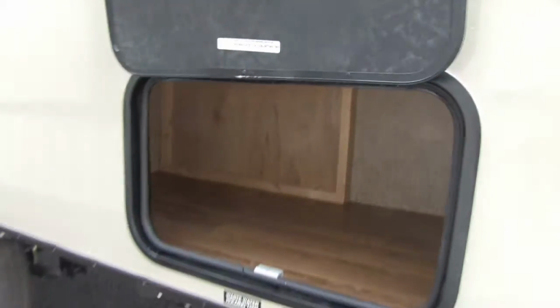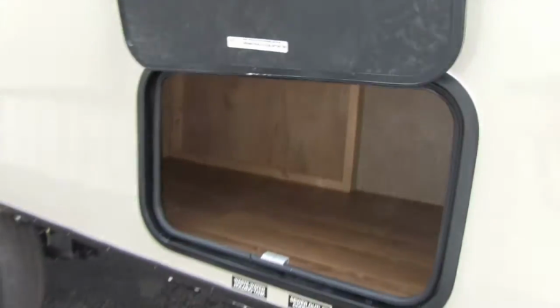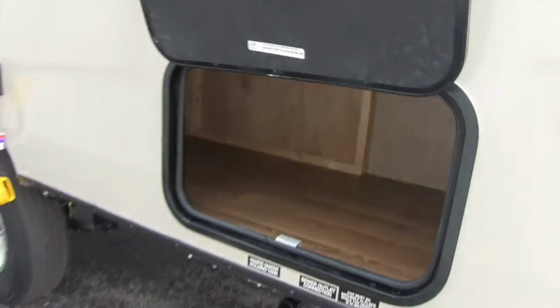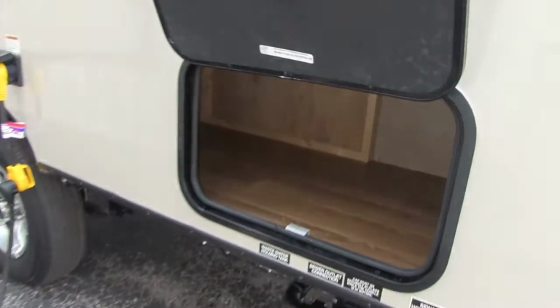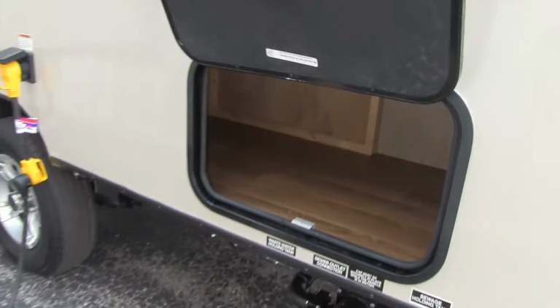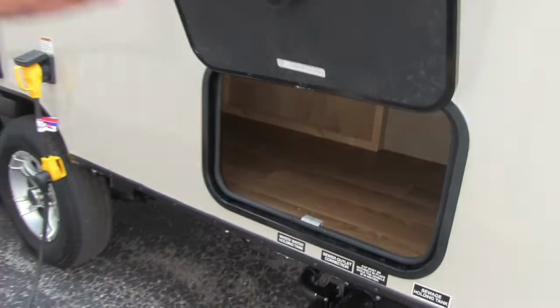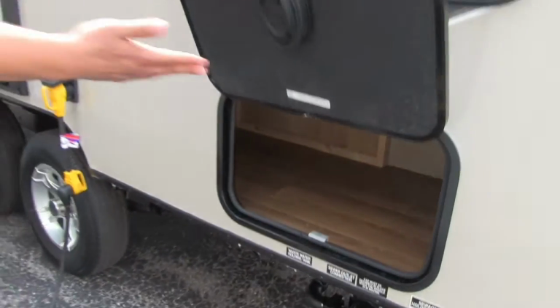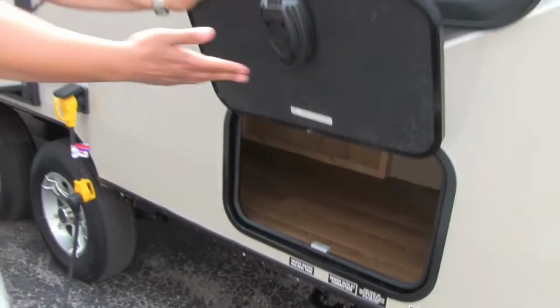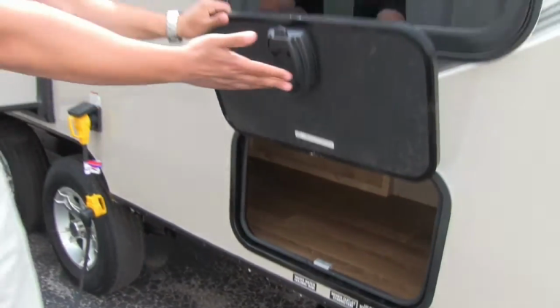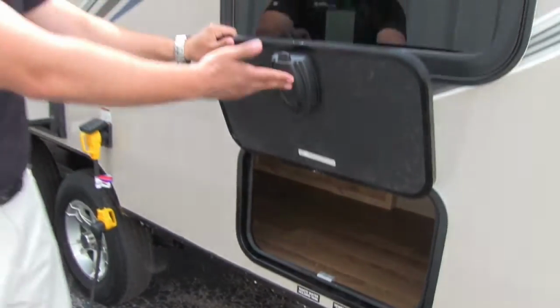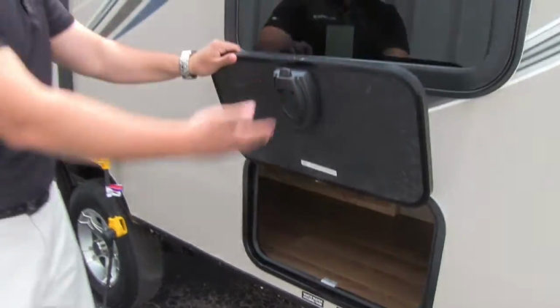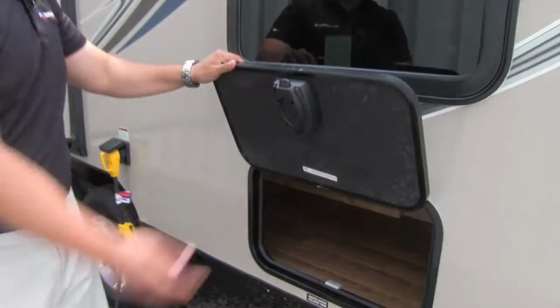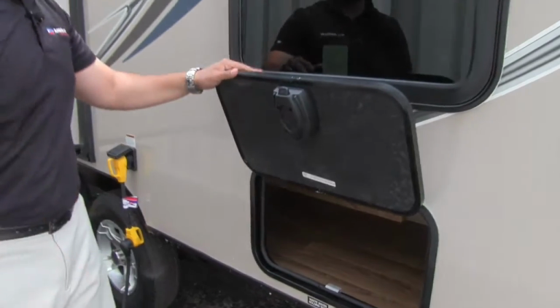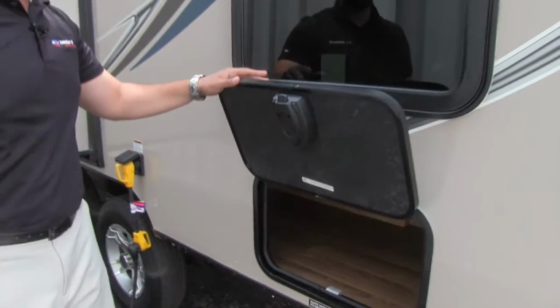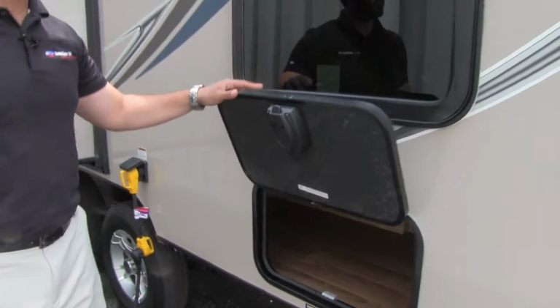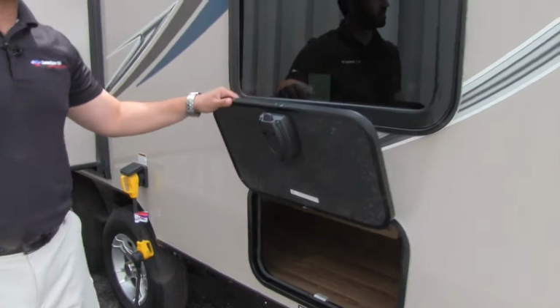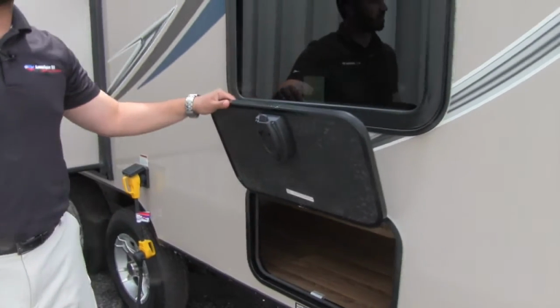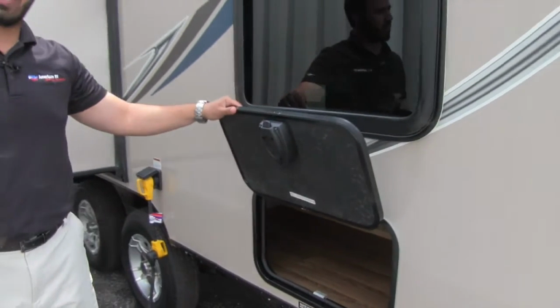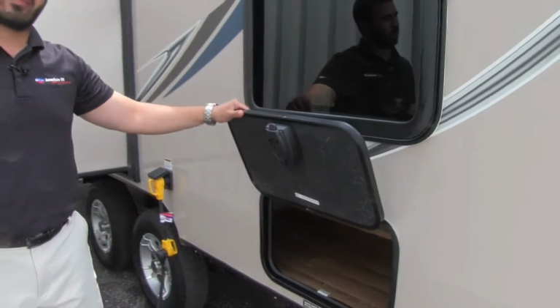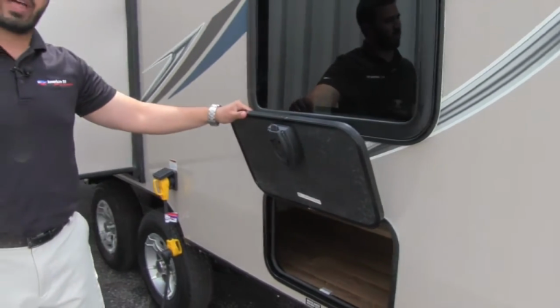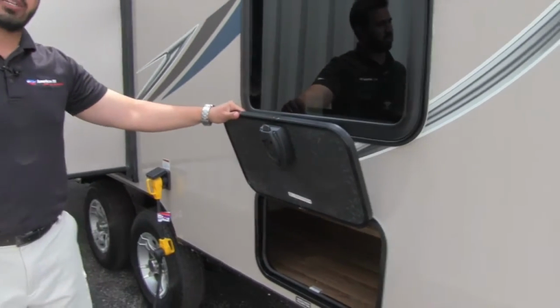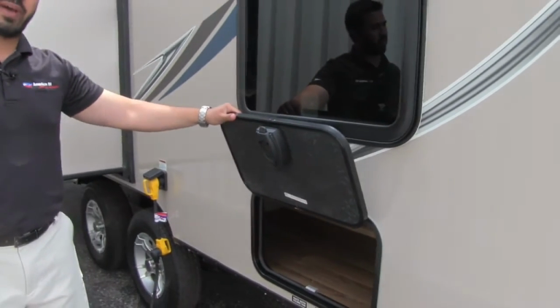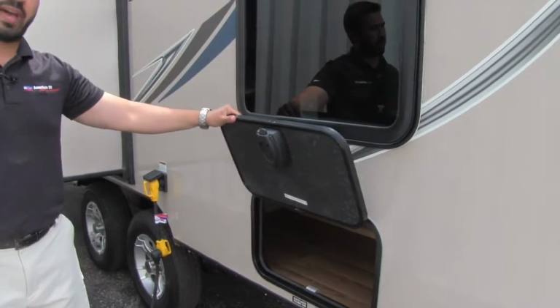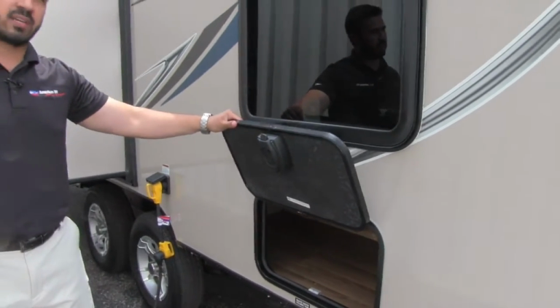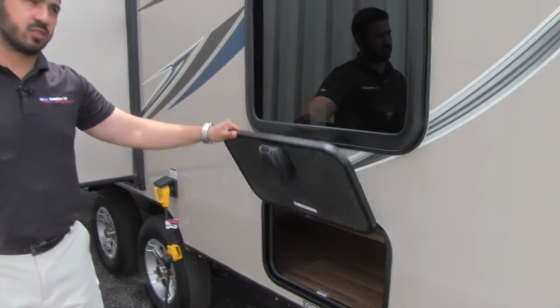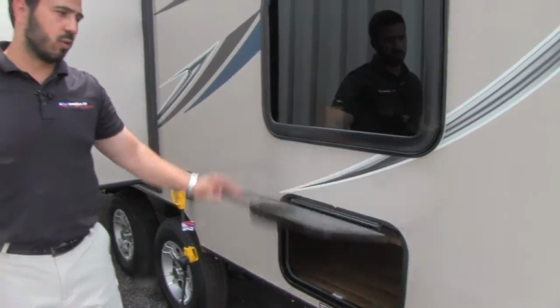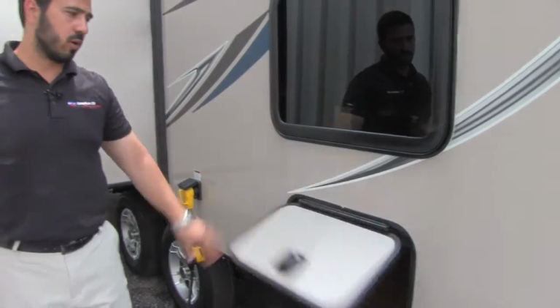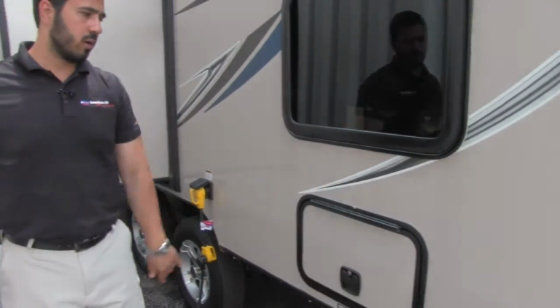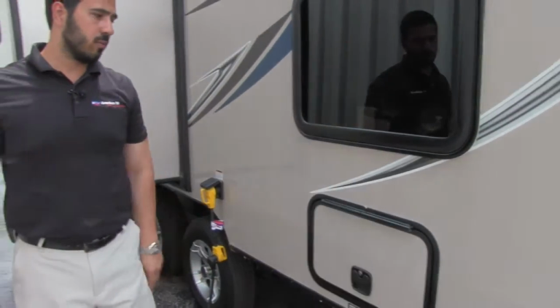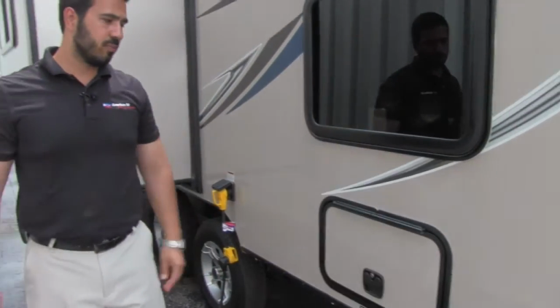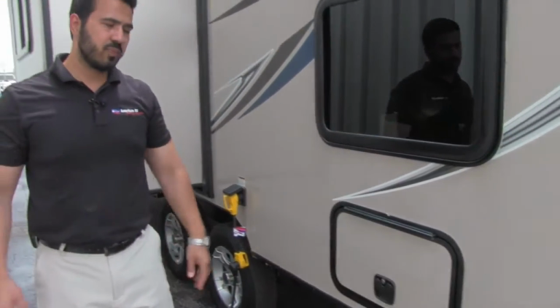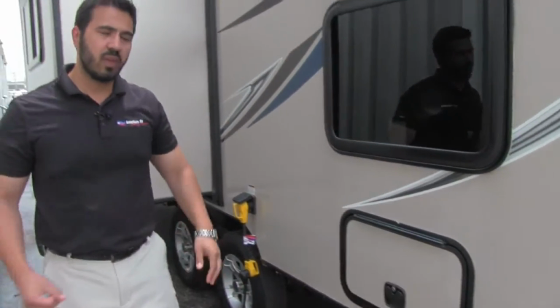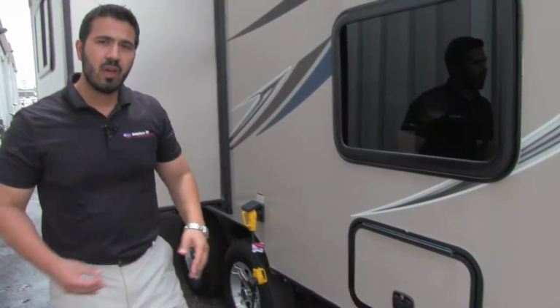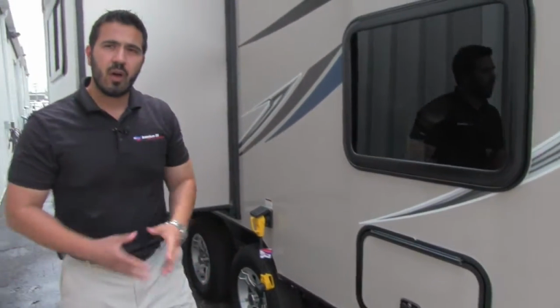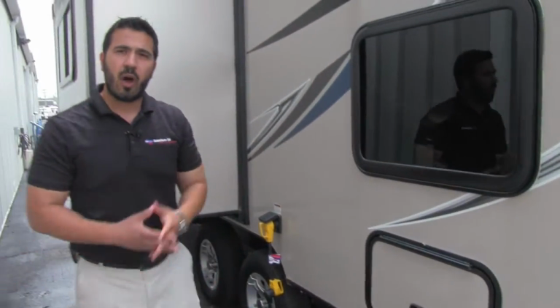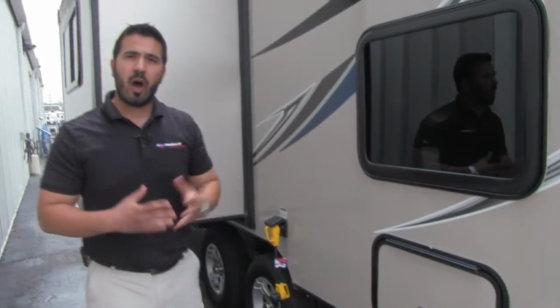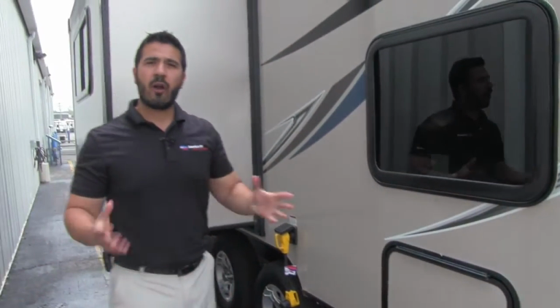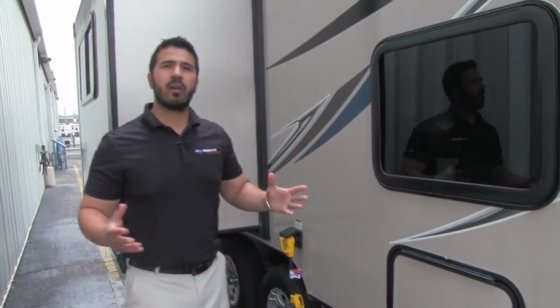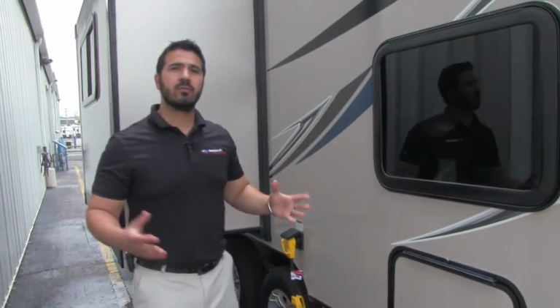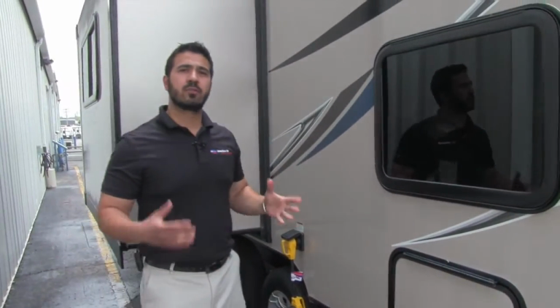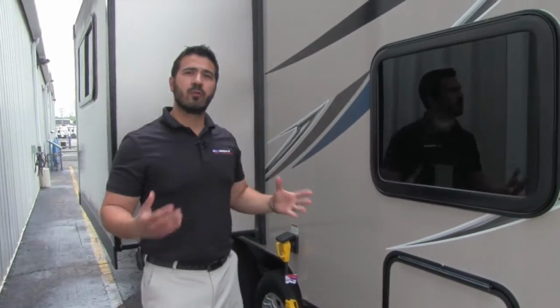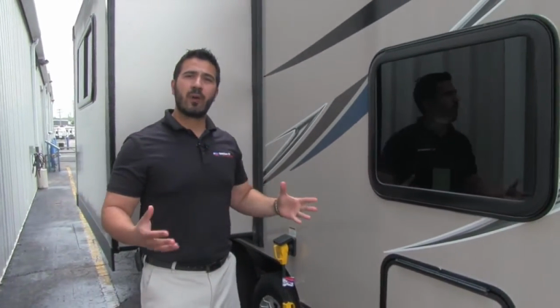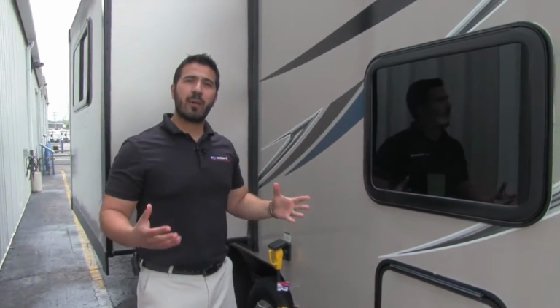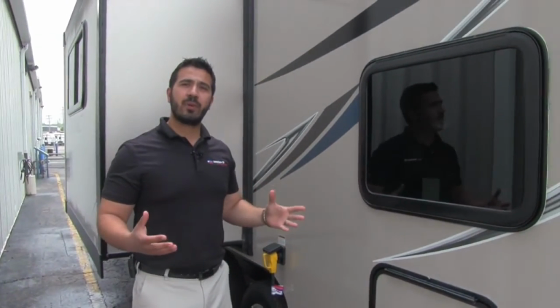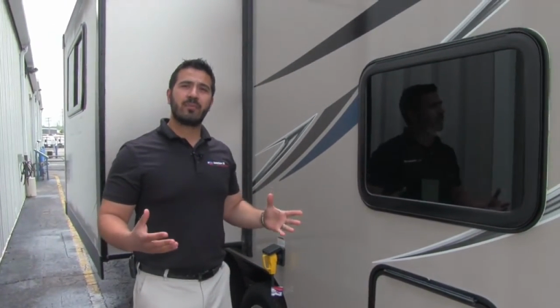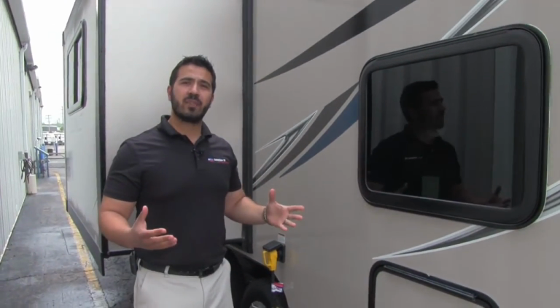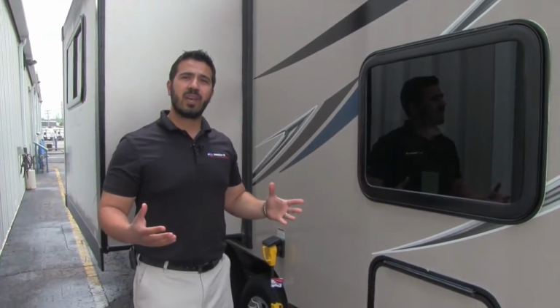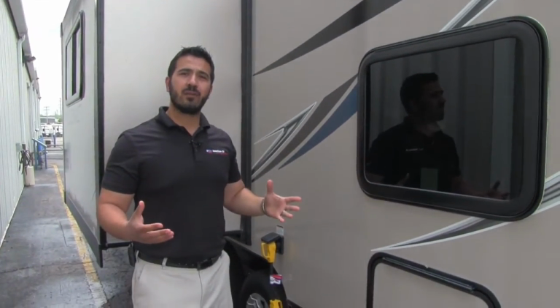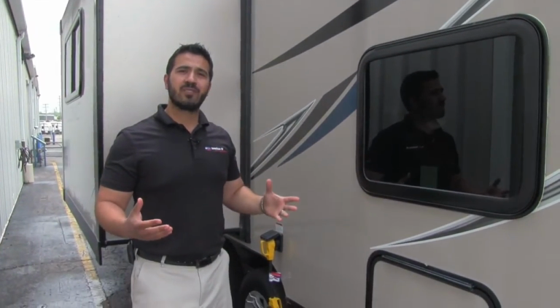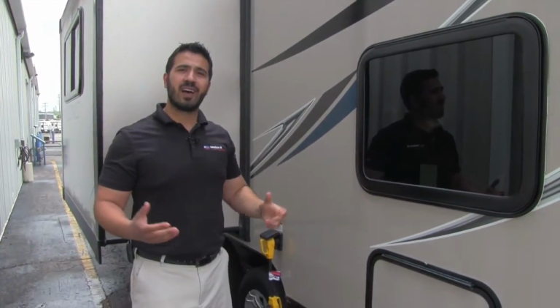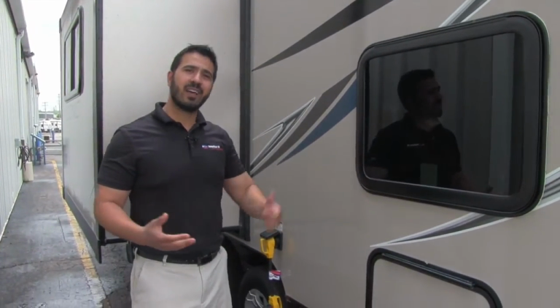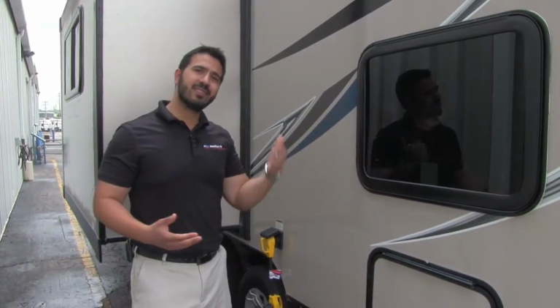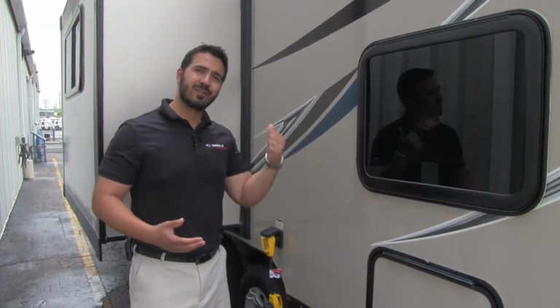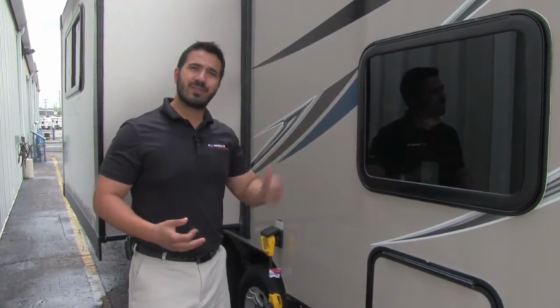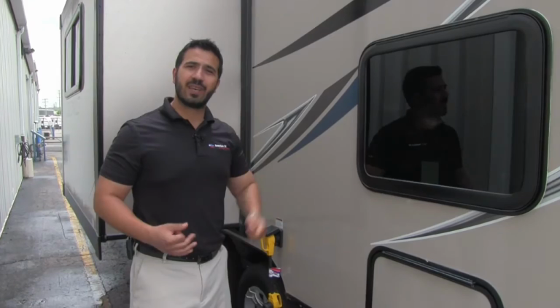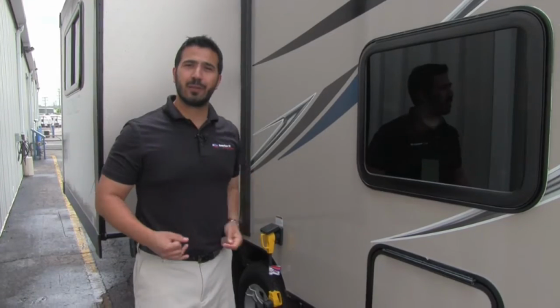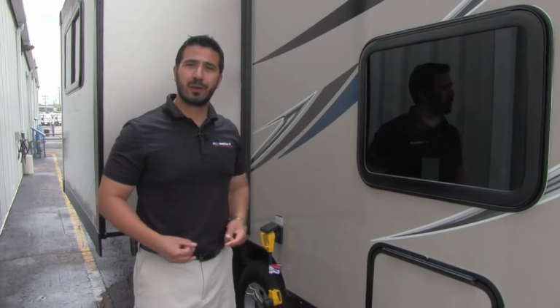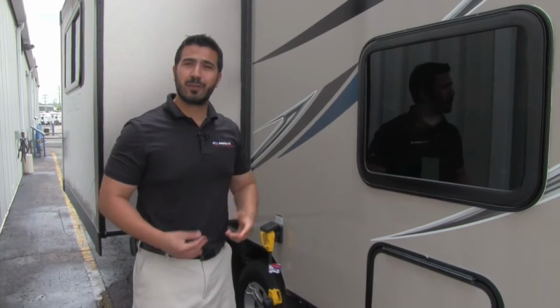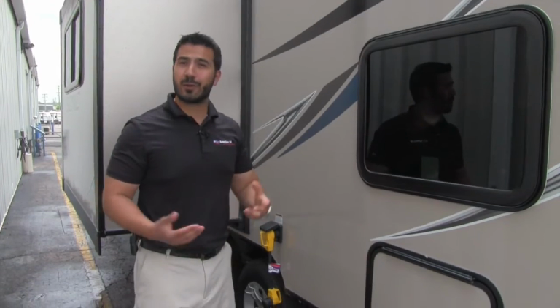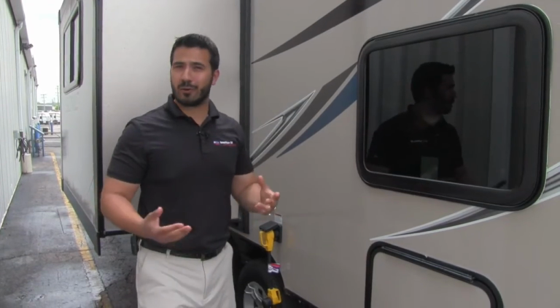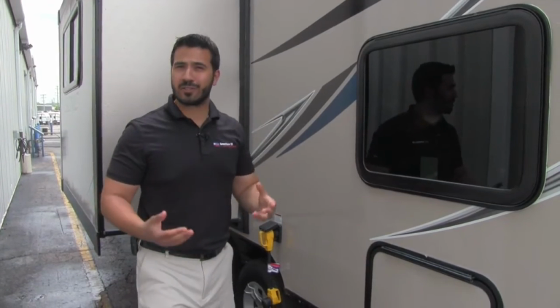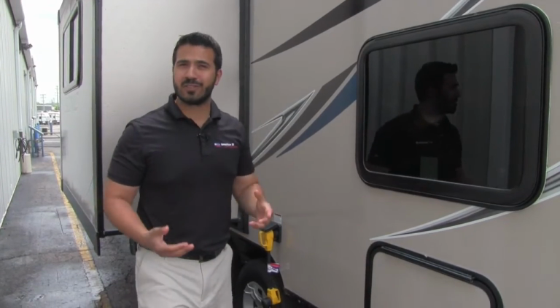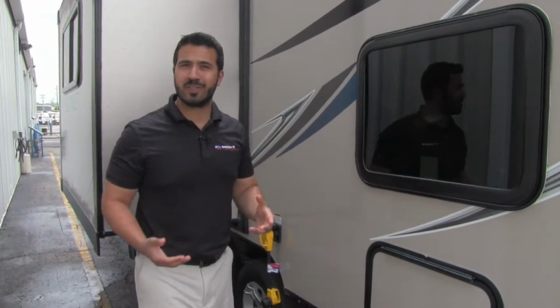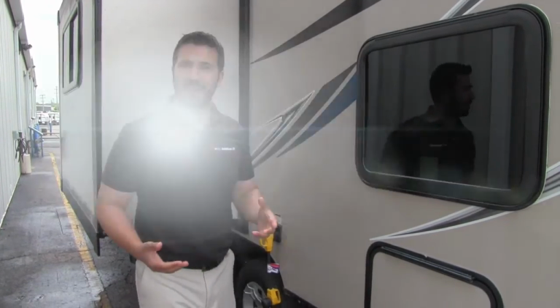And on this side, in addition to the big pass-through storage, there is also great storage right underneath here with a slam-latch baggage door. Alright, let's go take a look at the gorgeous interior.